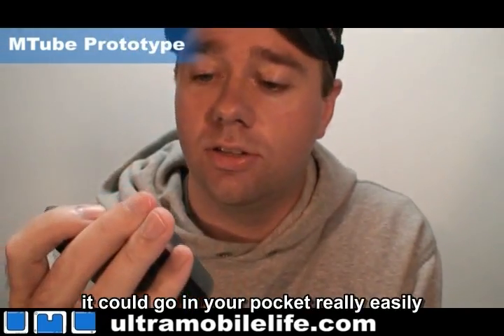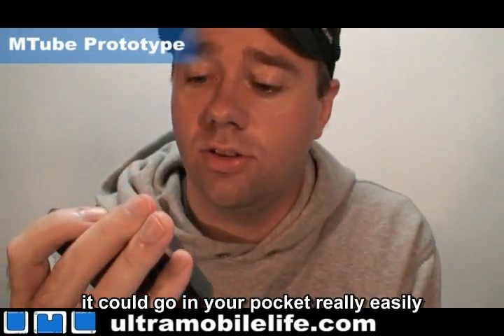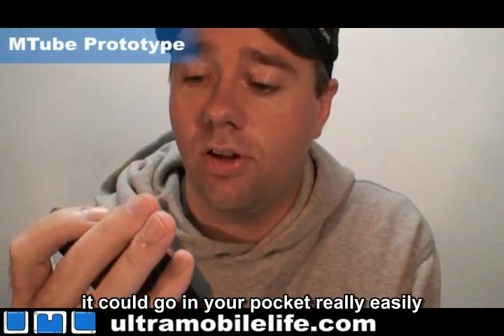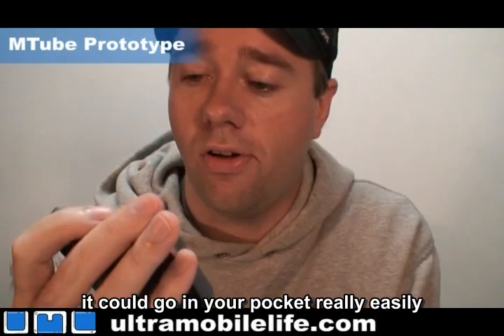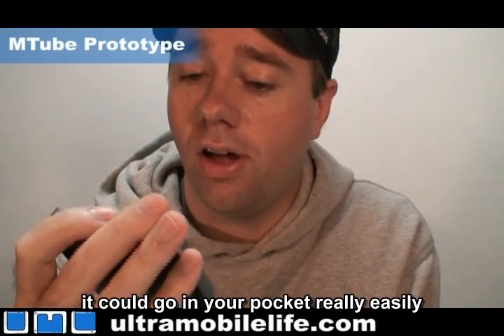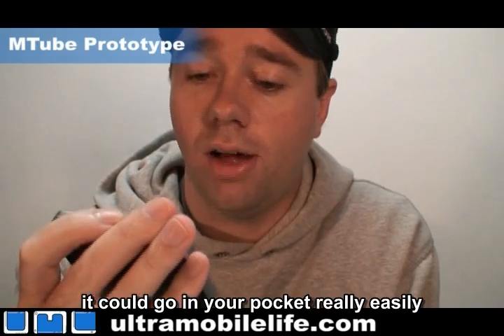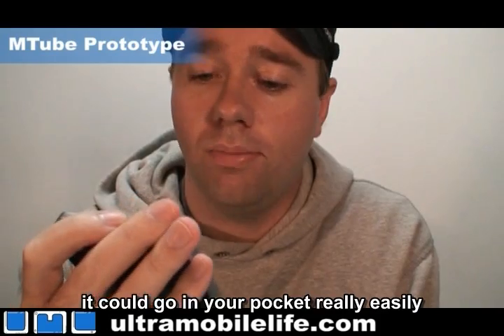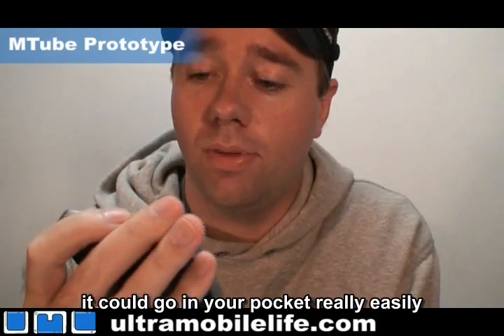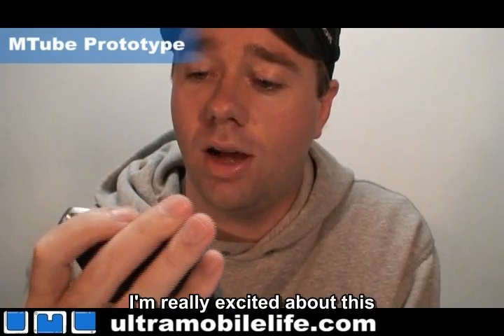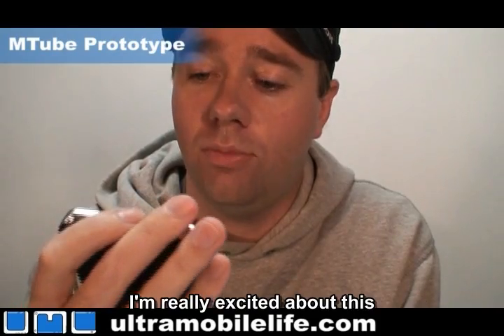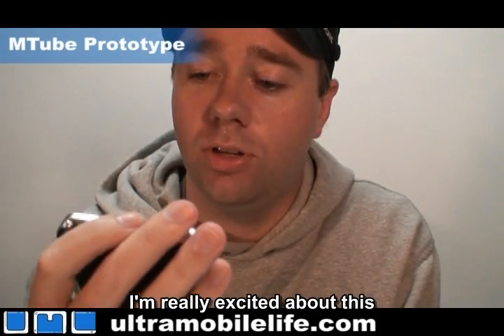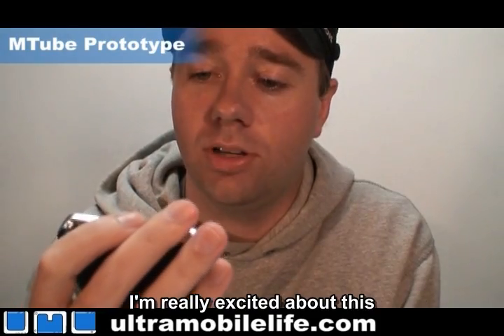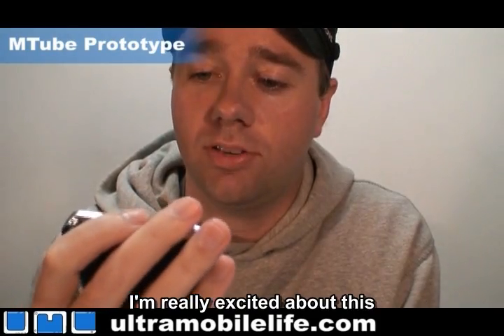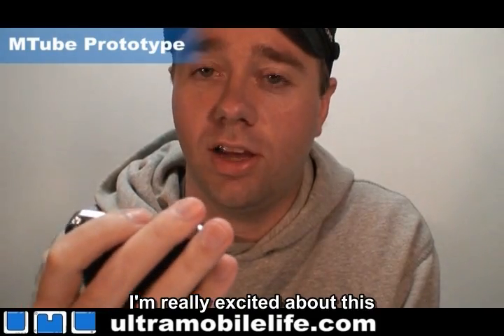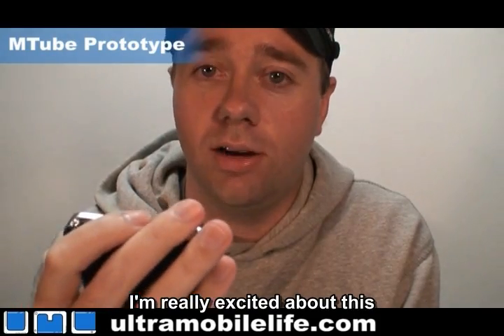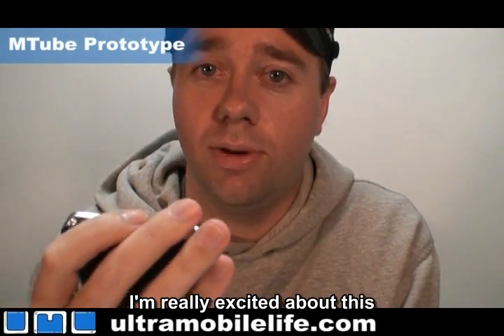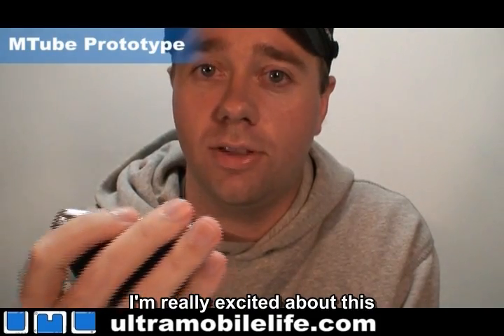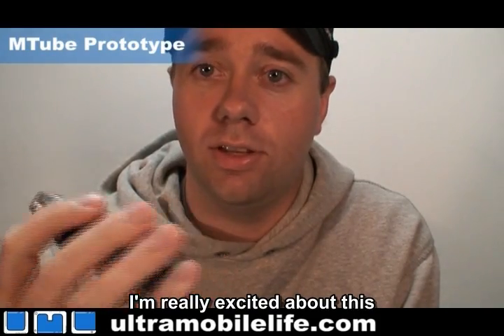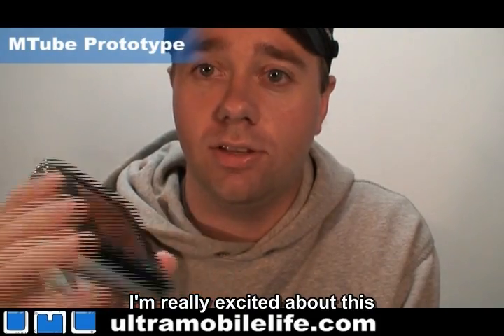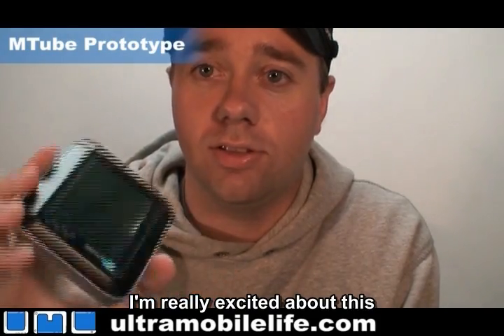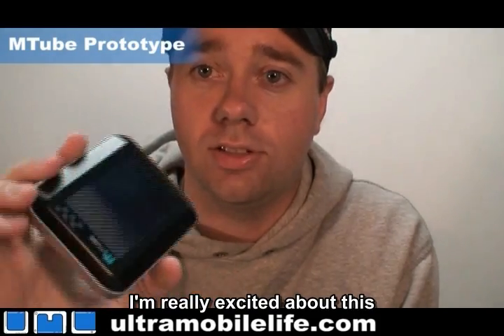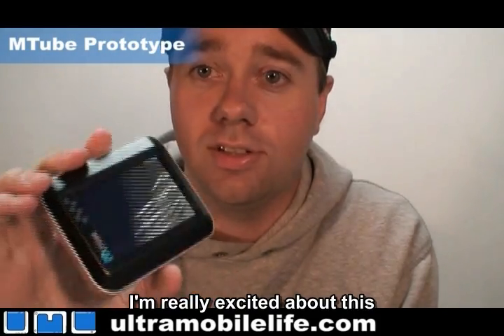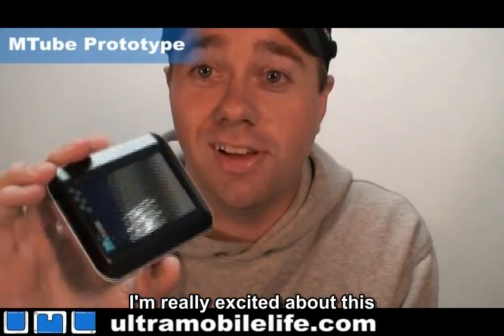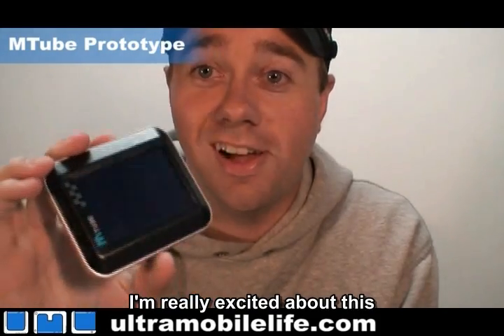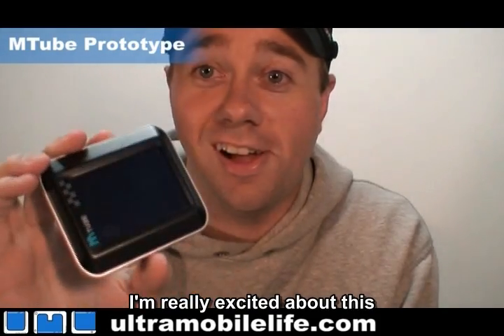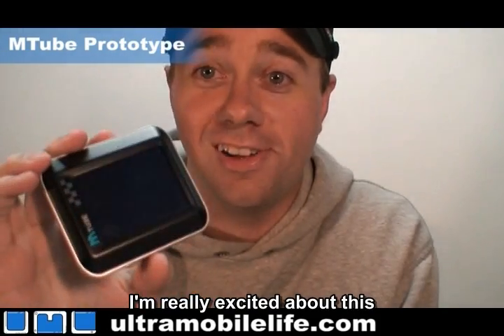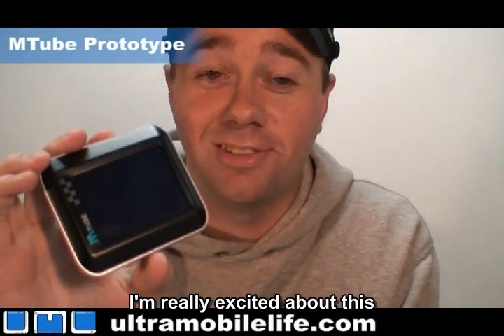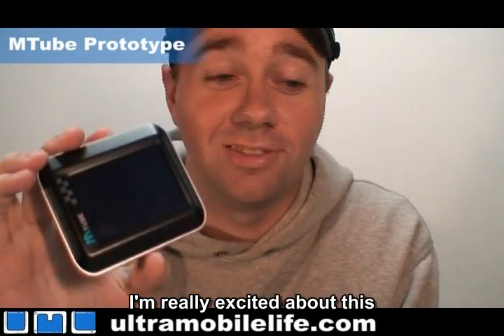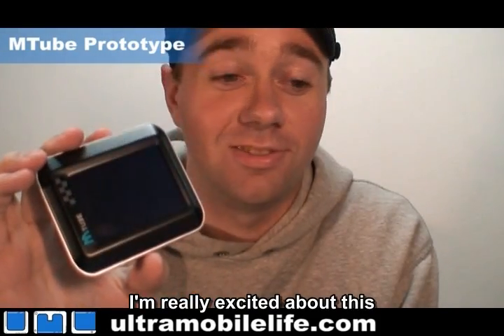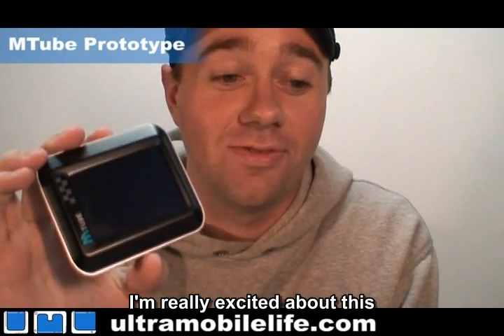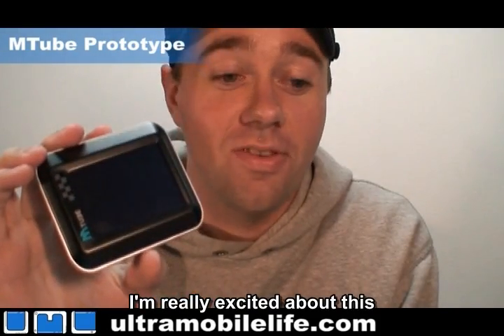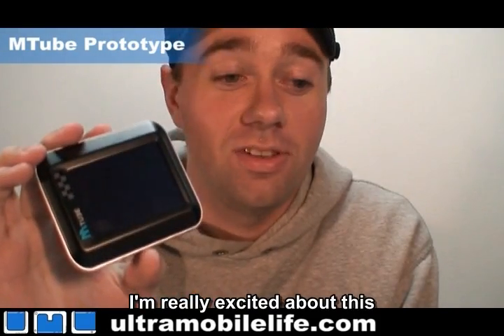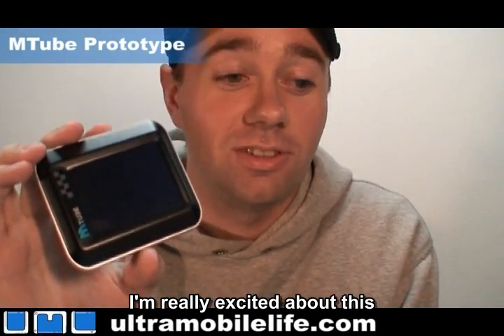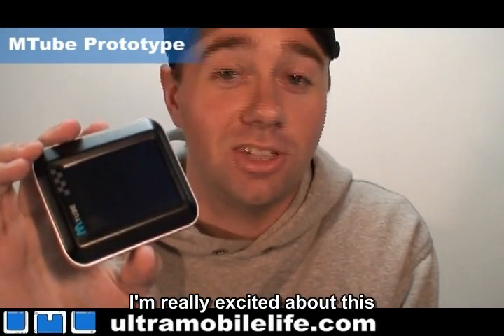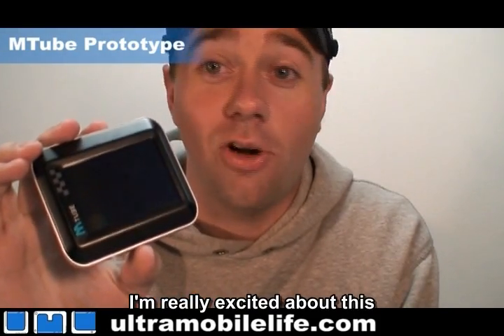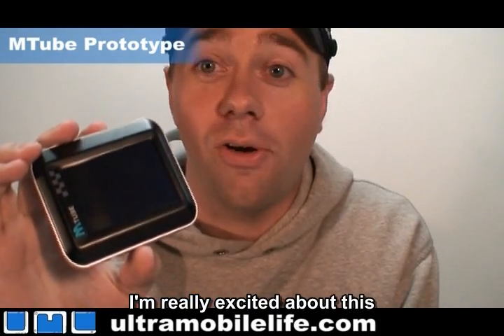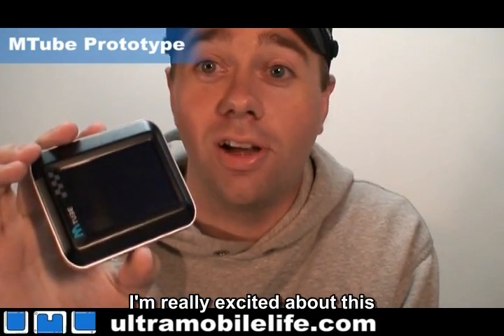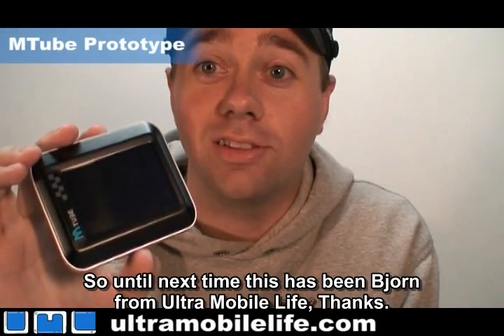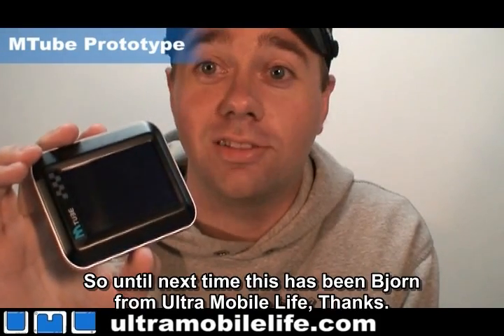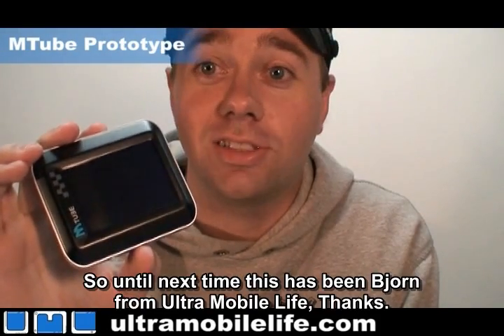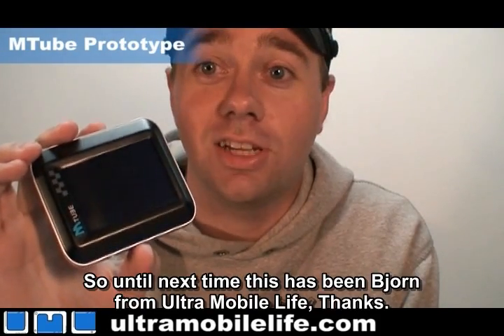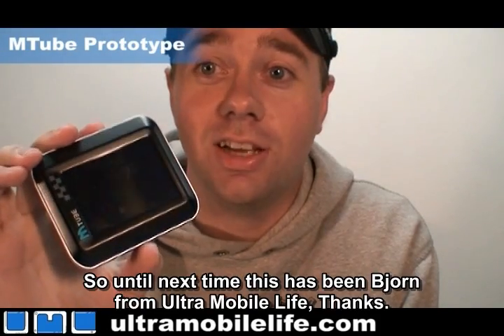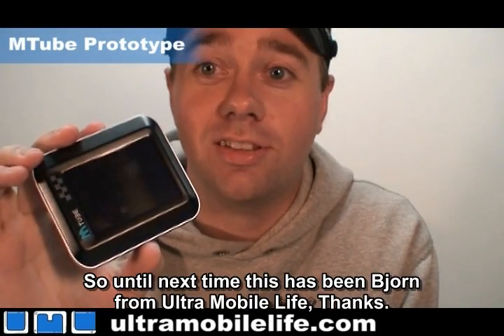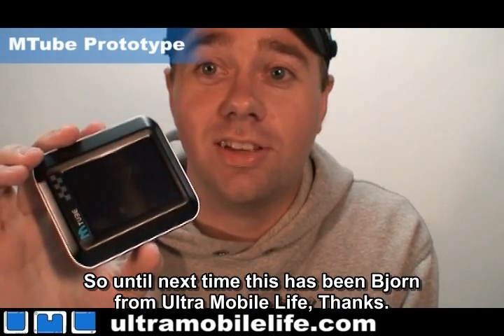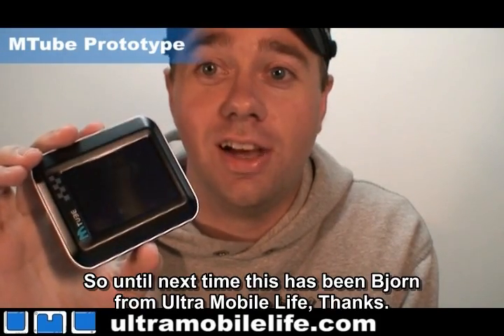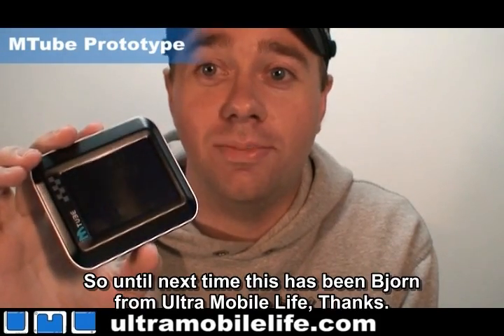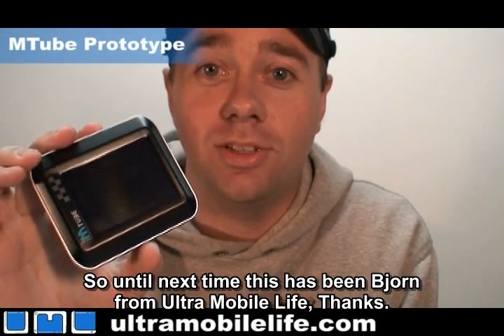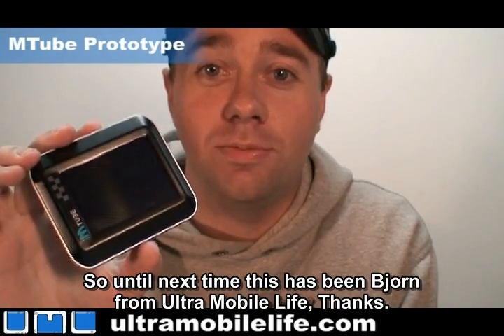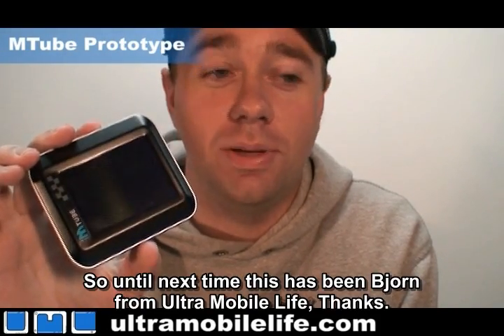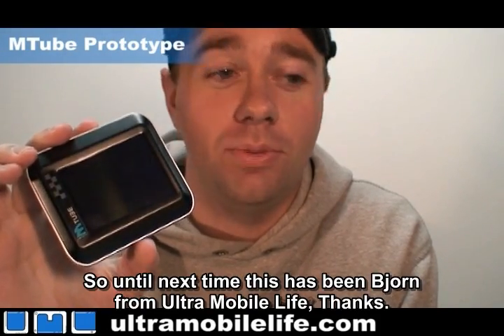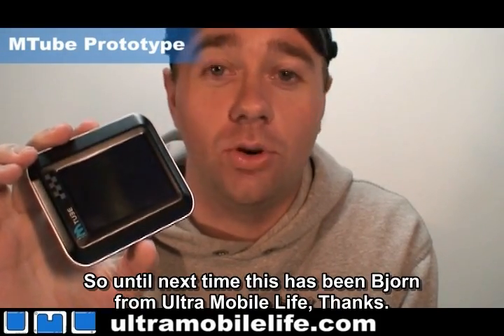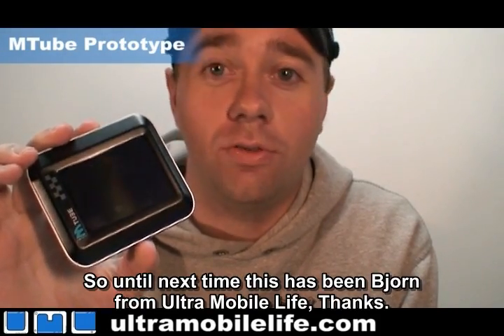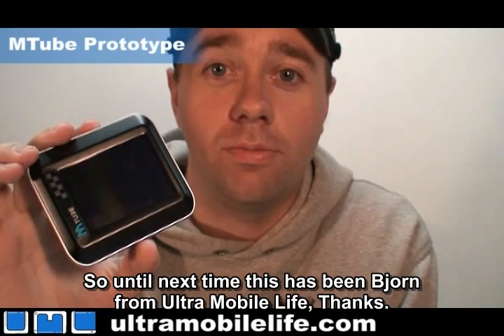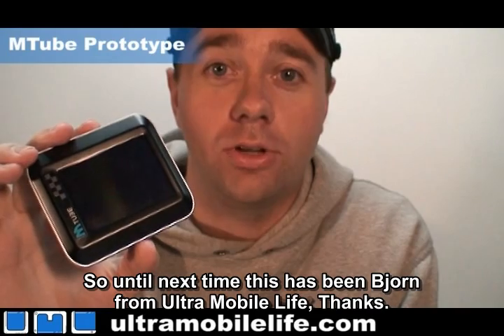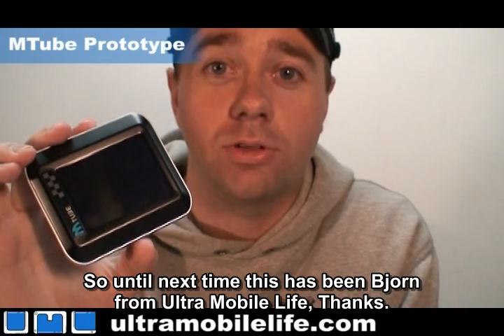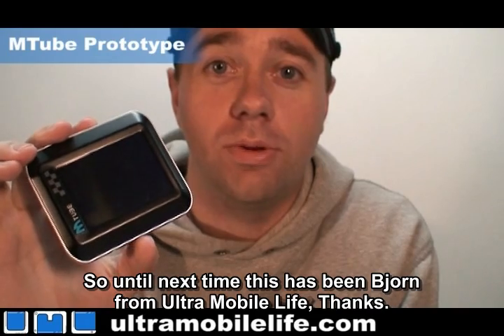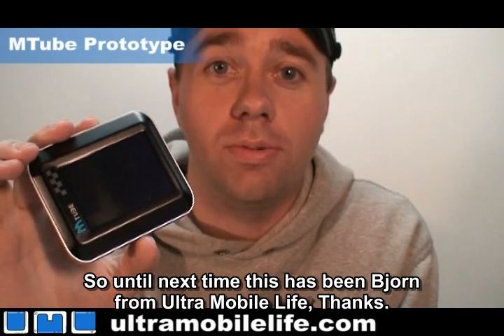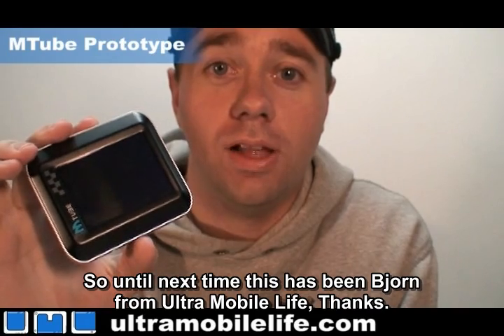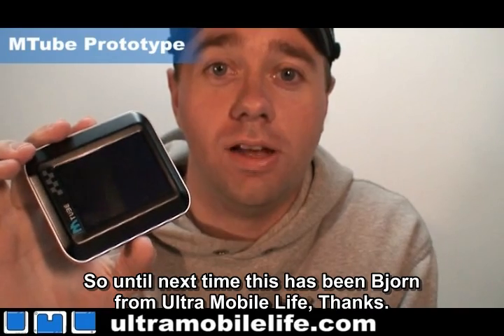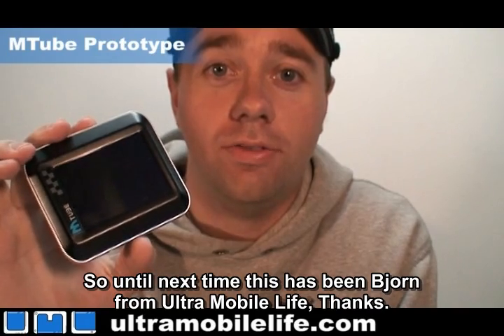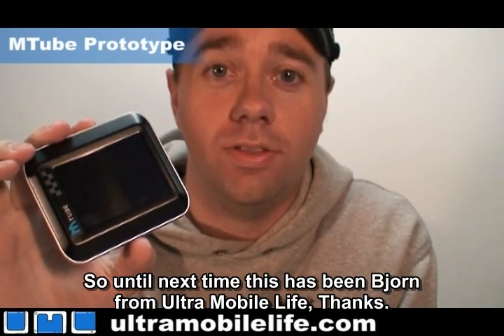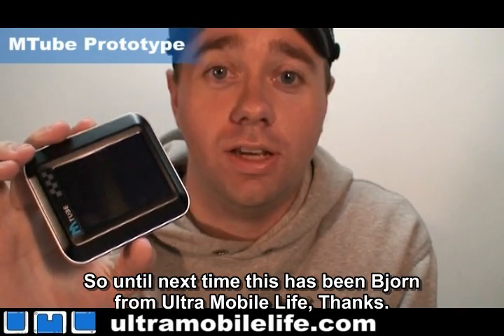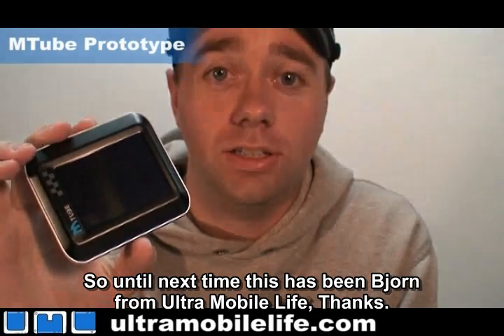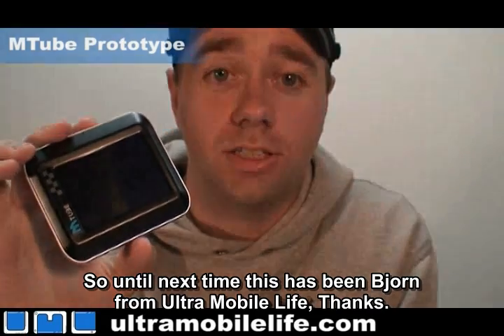So I'm really excited about this. Until next time, this has been Bjorn from Ultra Mobile Life. Thanks.